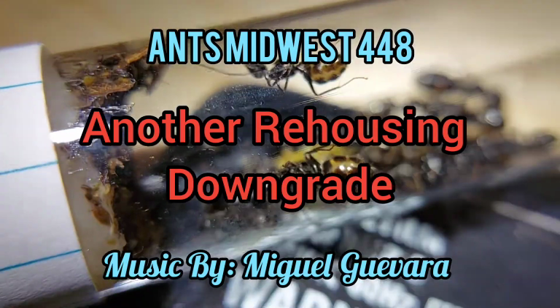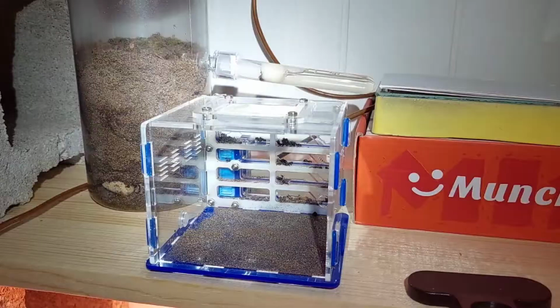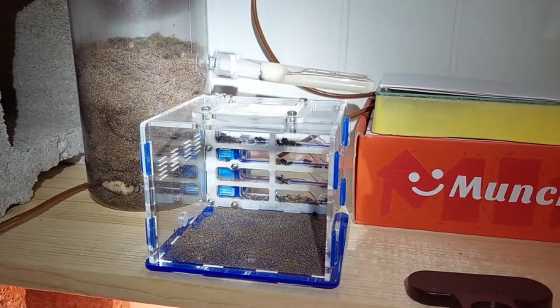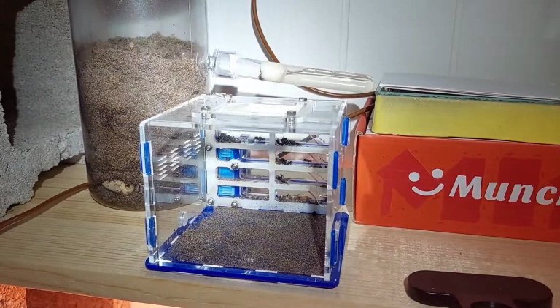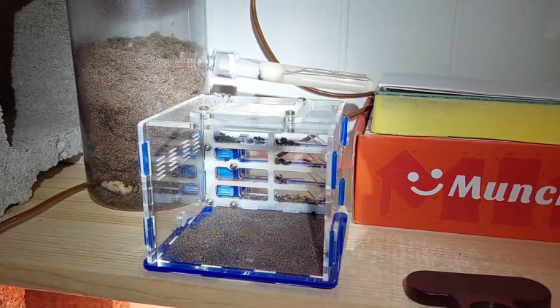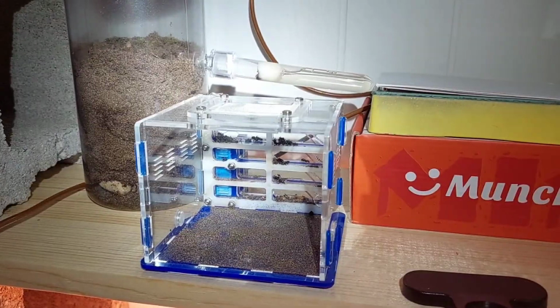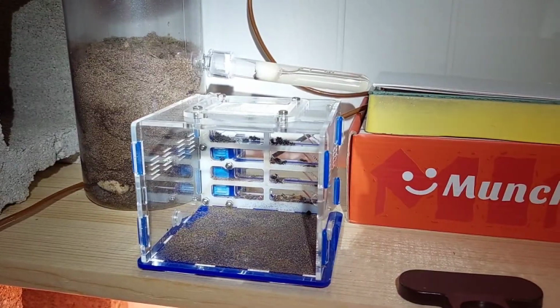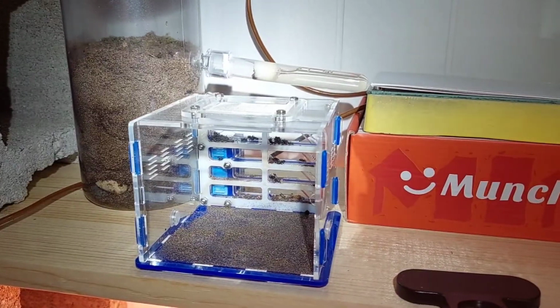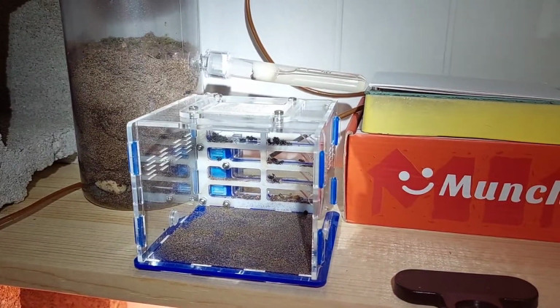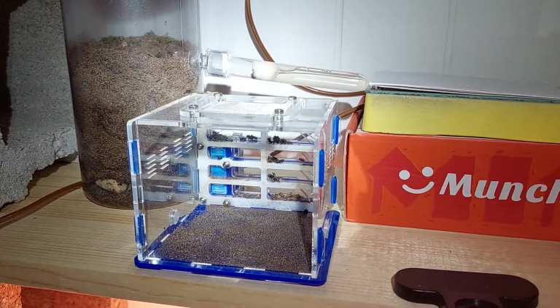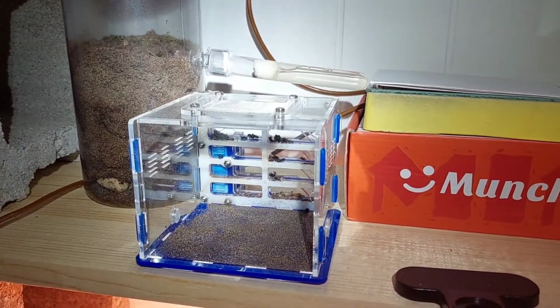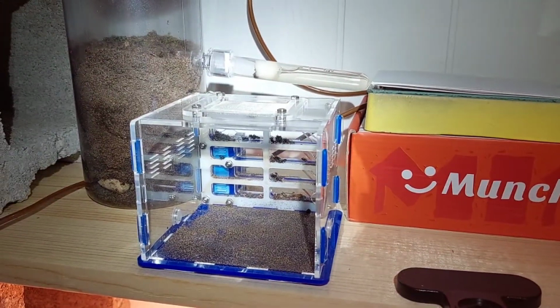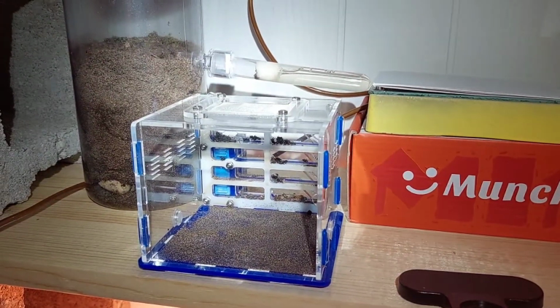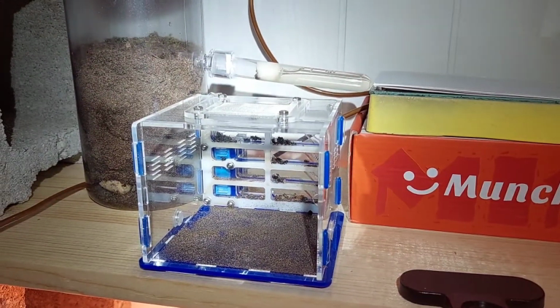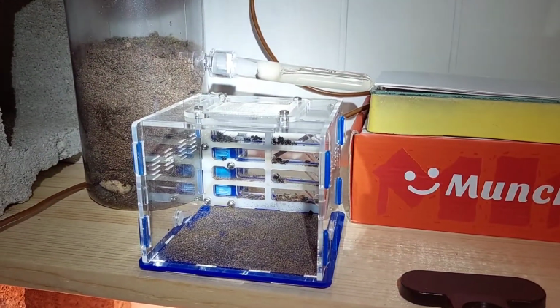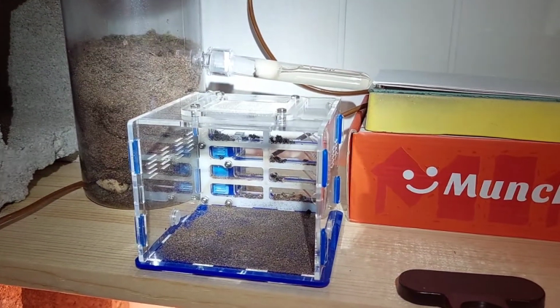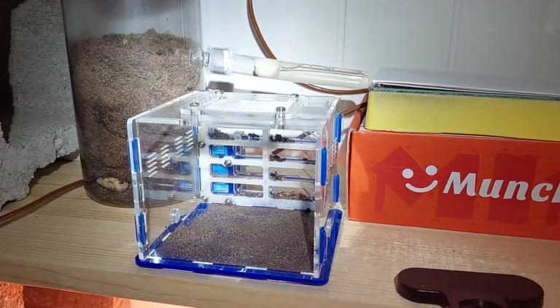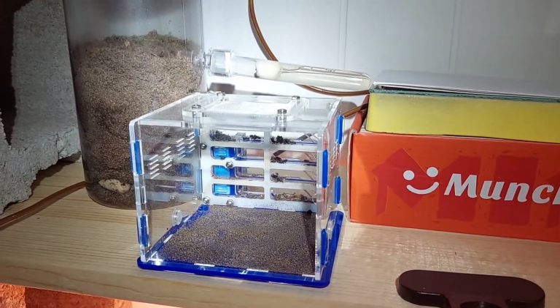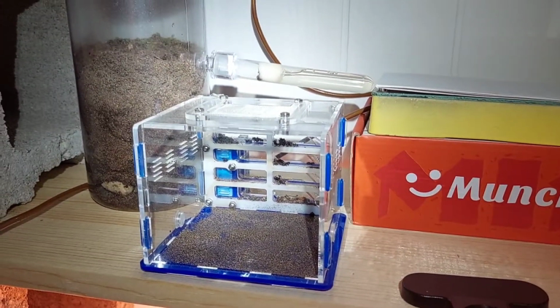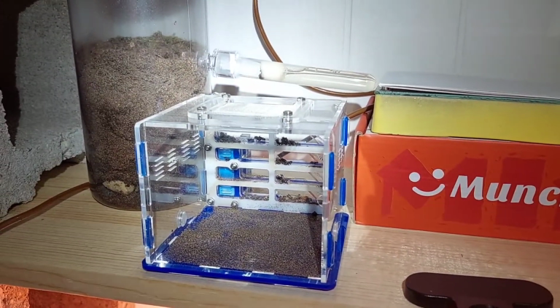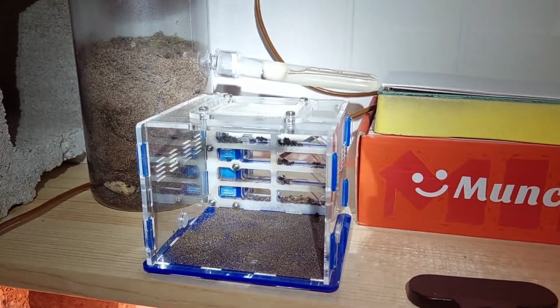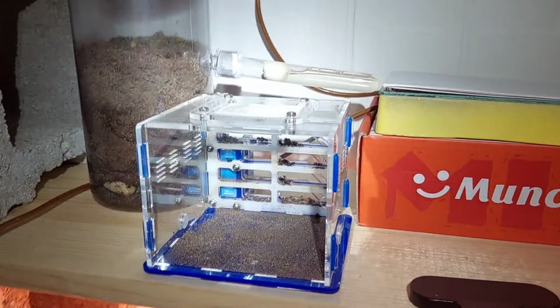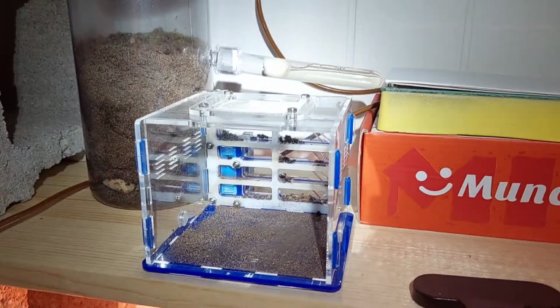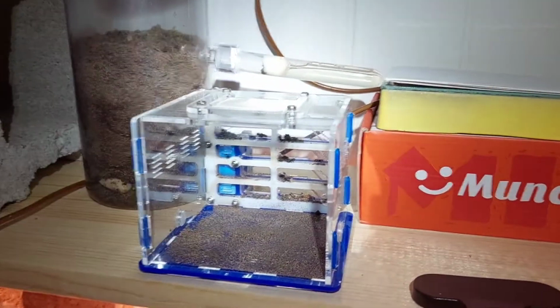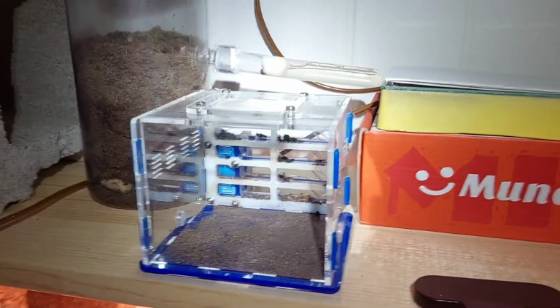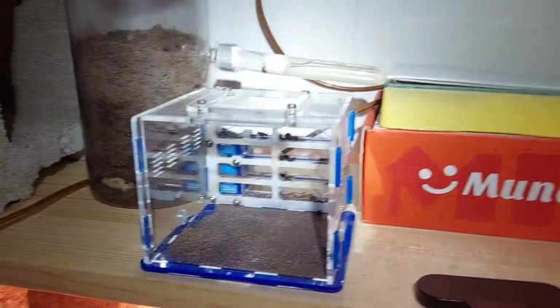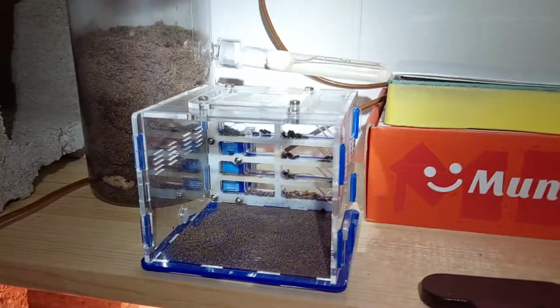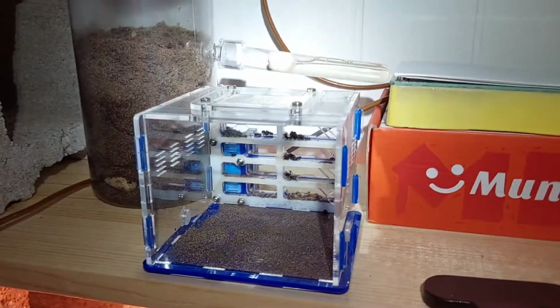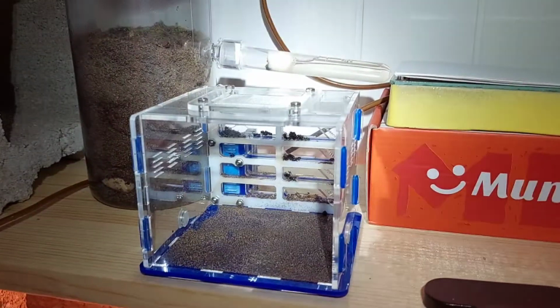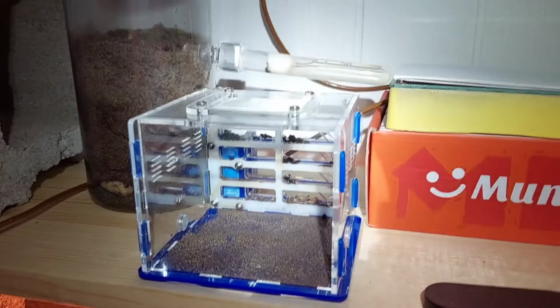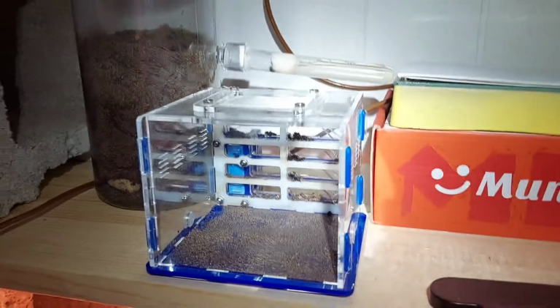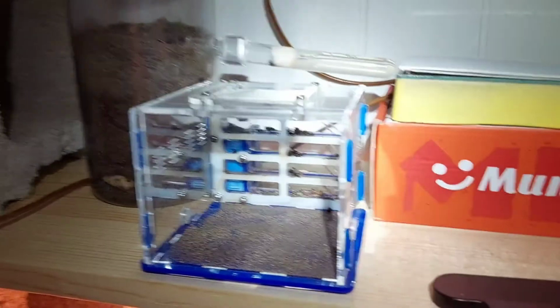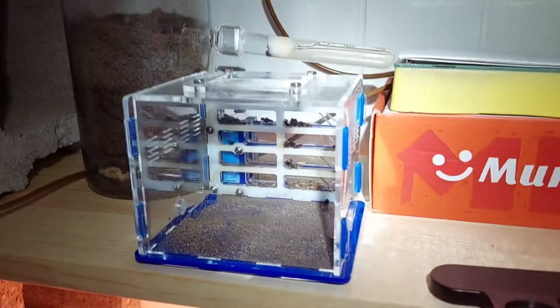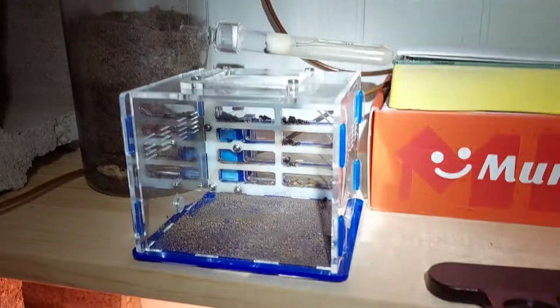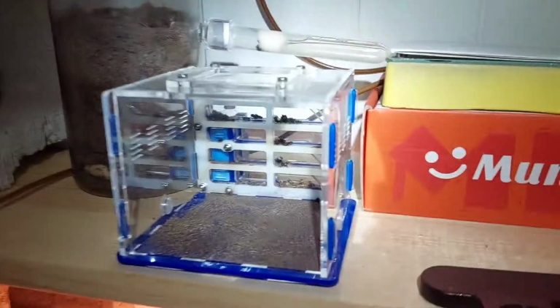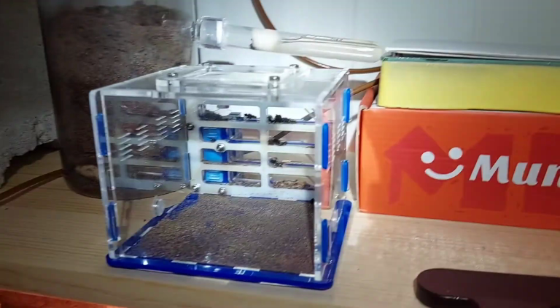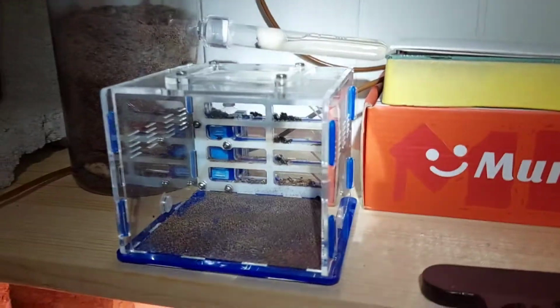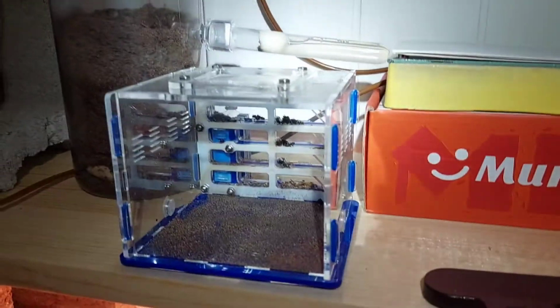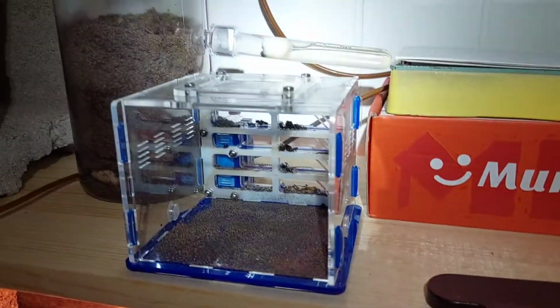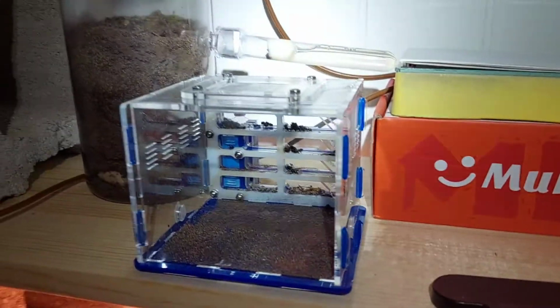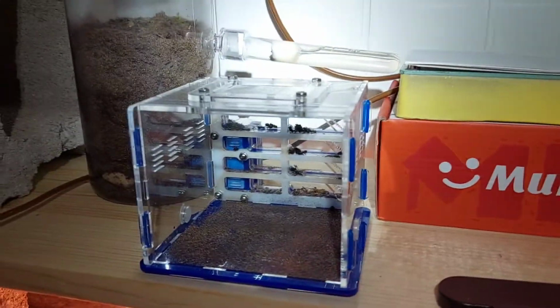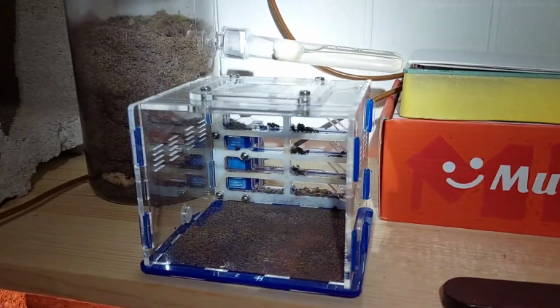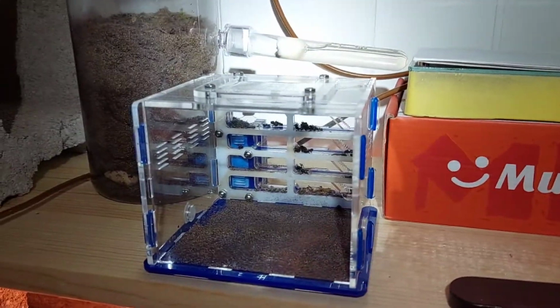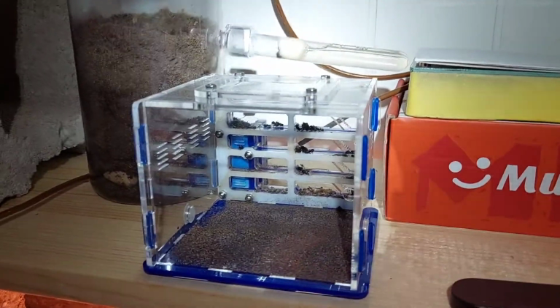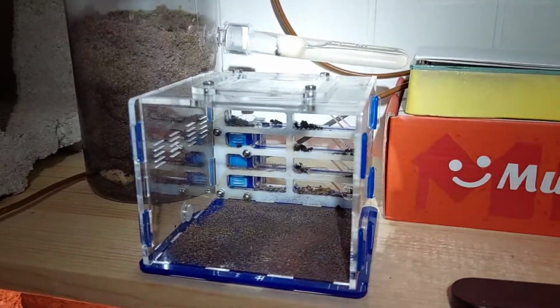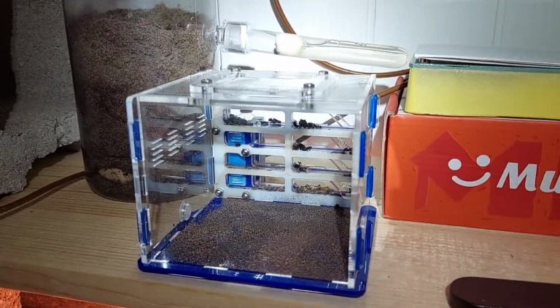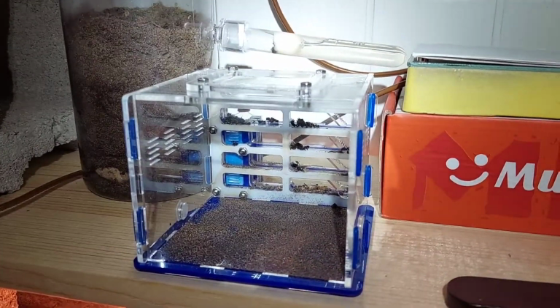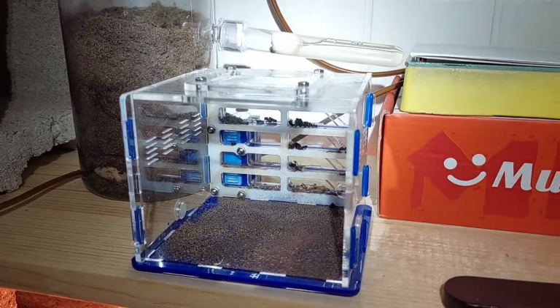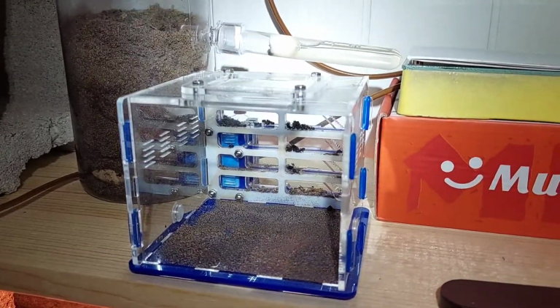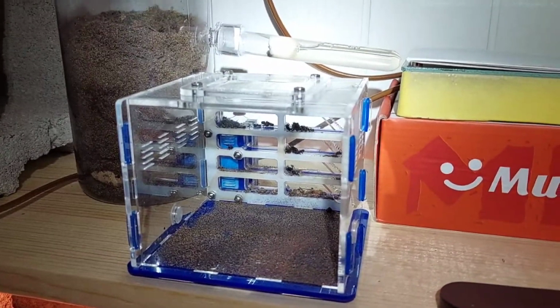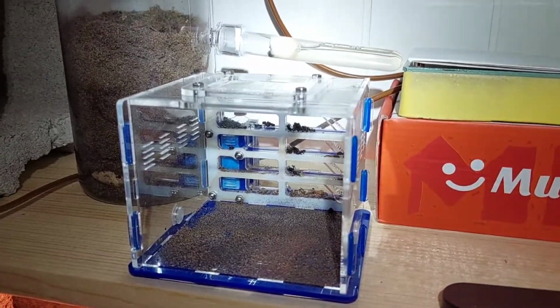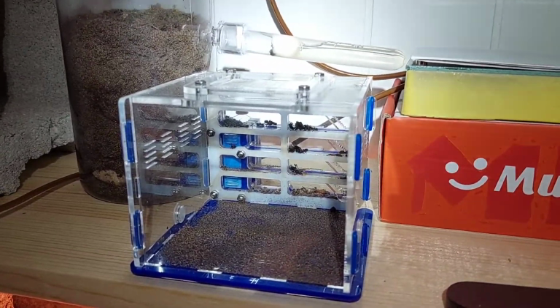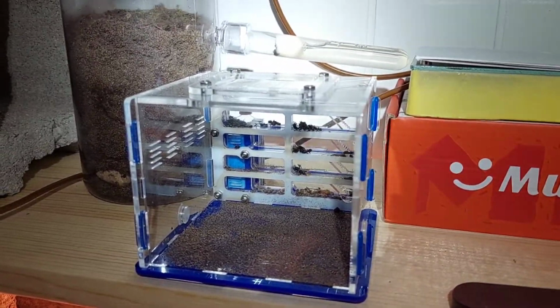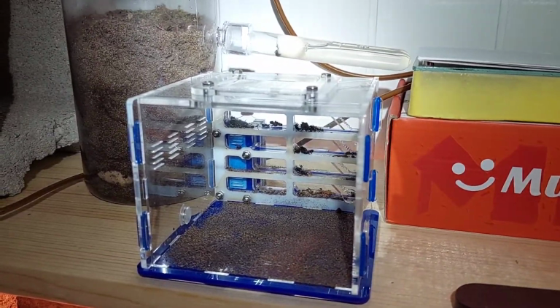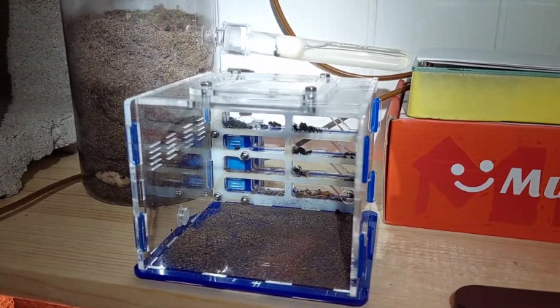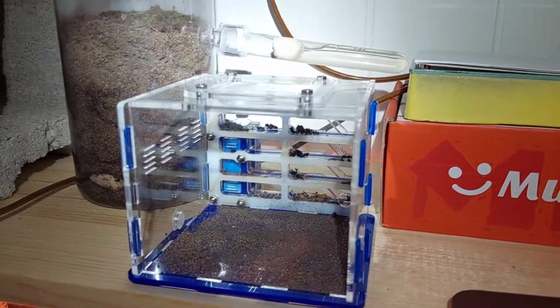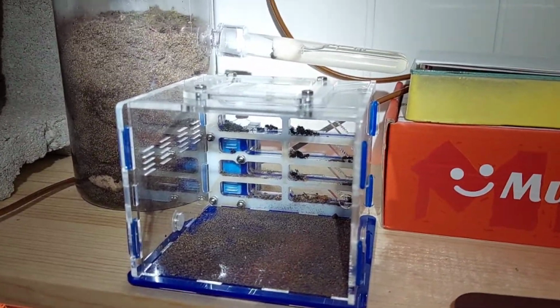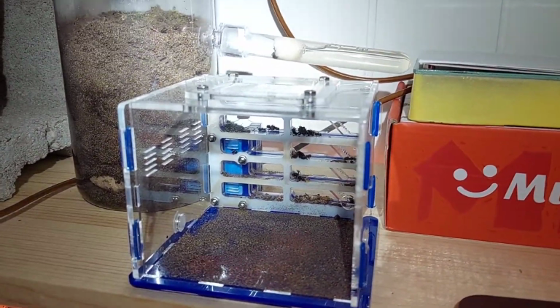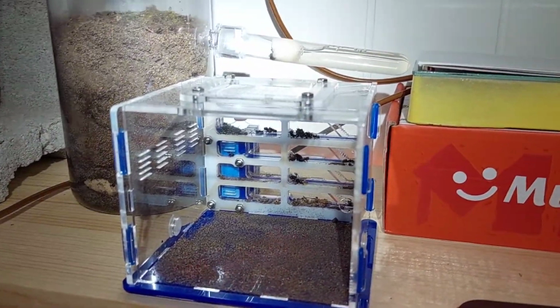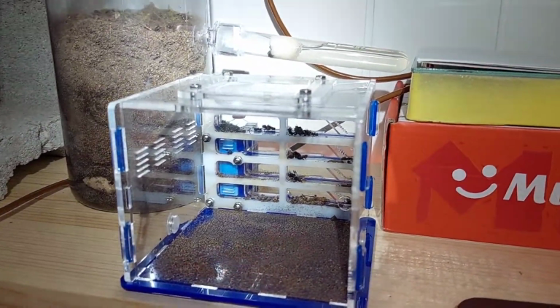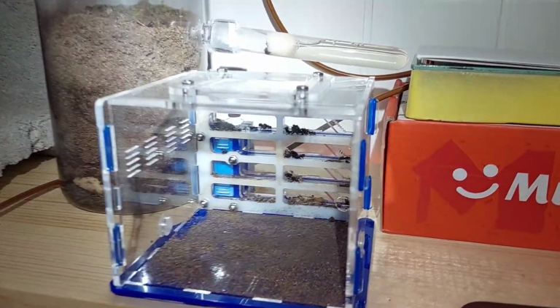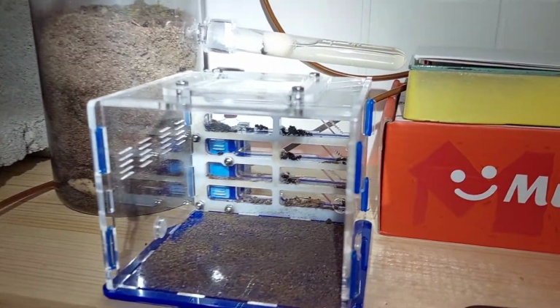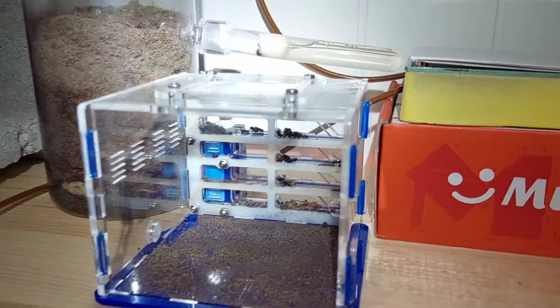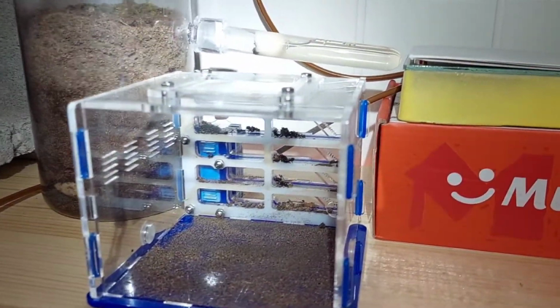Hey guys, welcome back to Ants Midwest. Today I'm going to show you a little bit about my Camponotus pennsylvanicus colony.